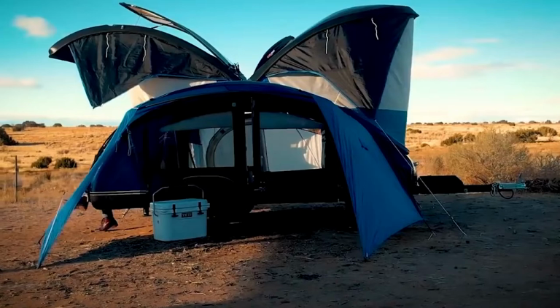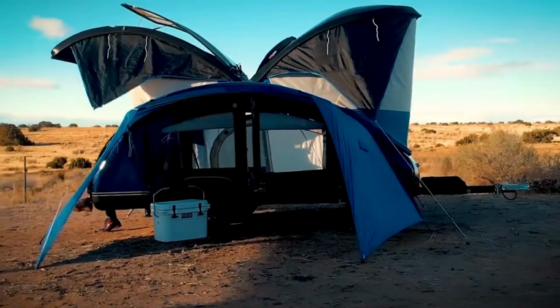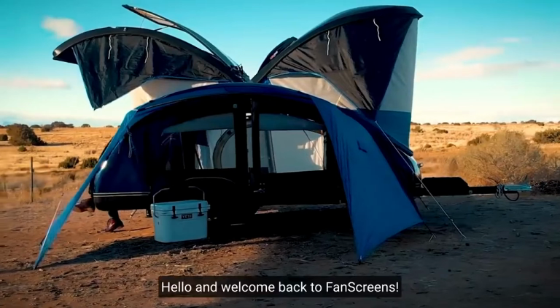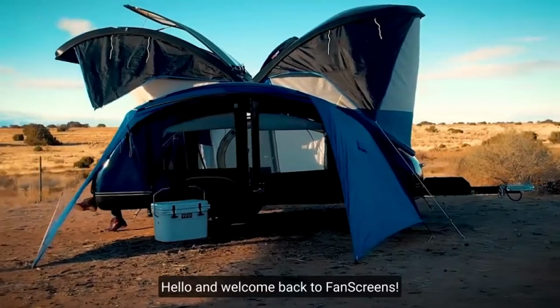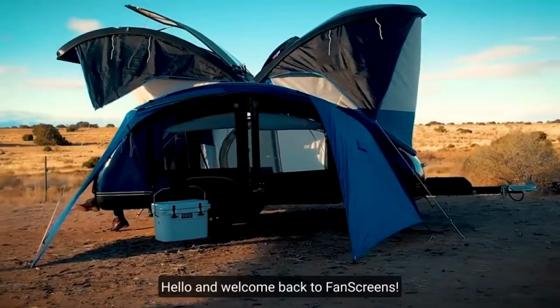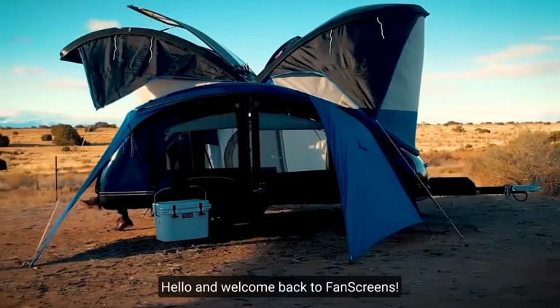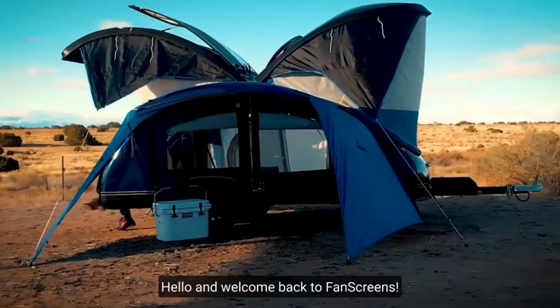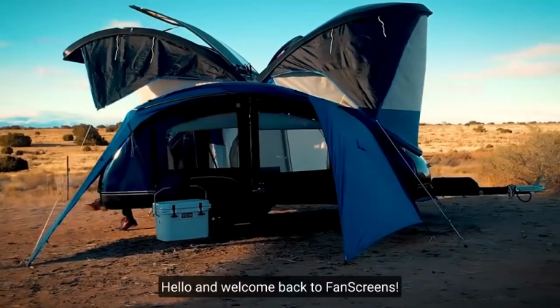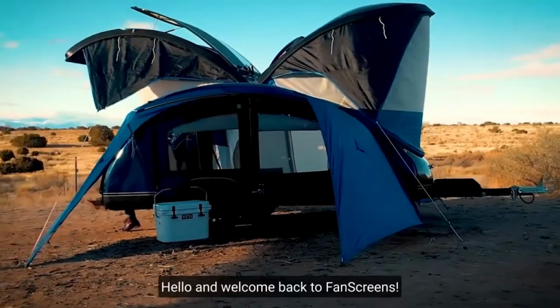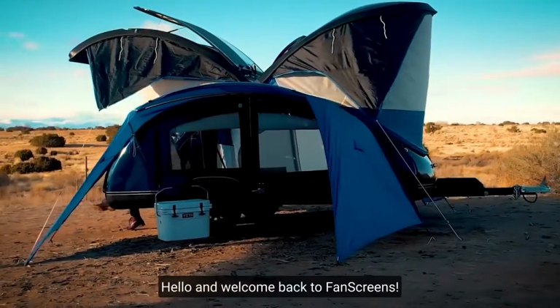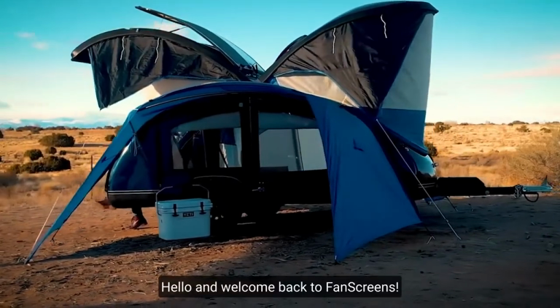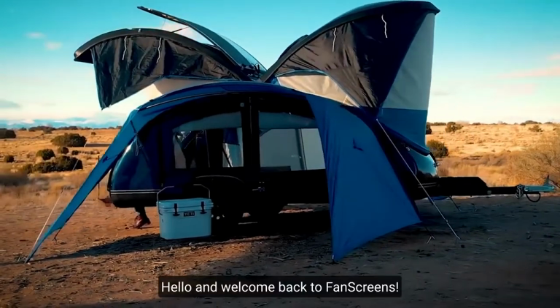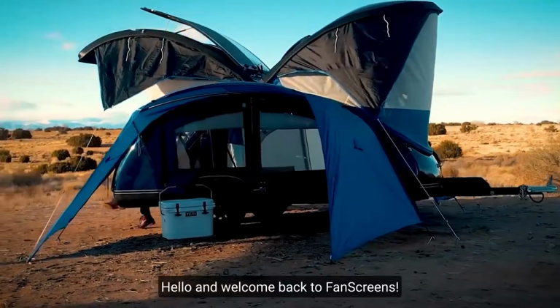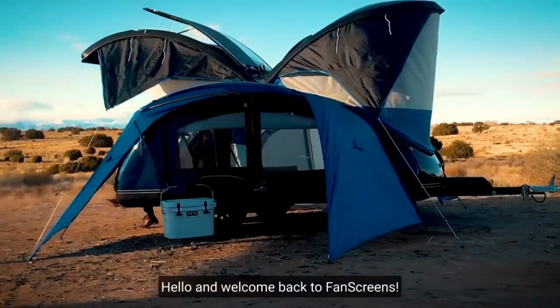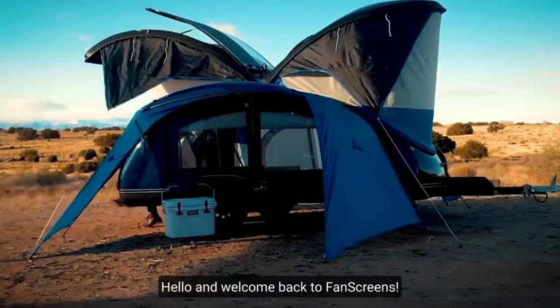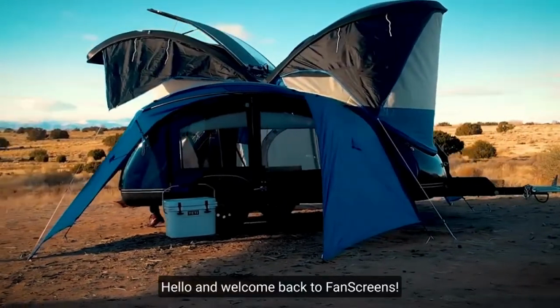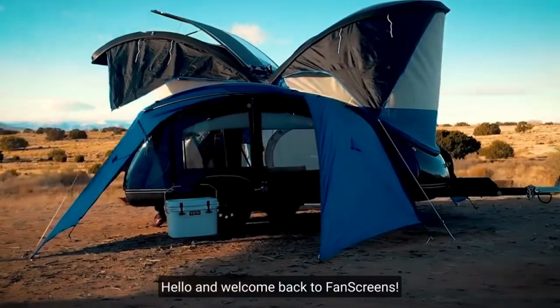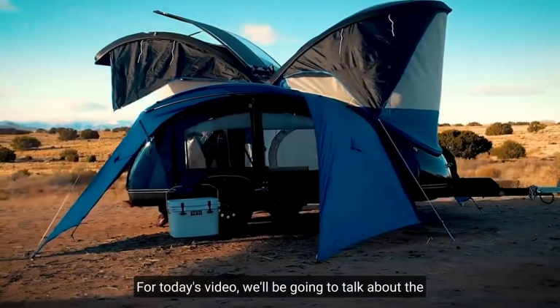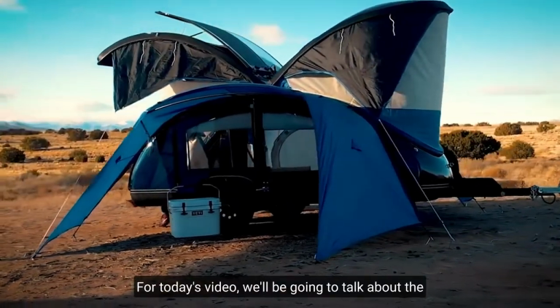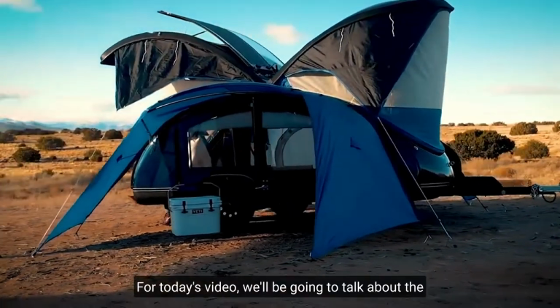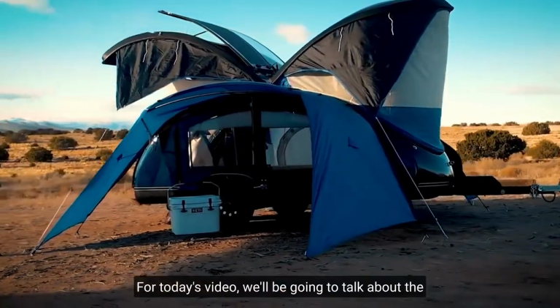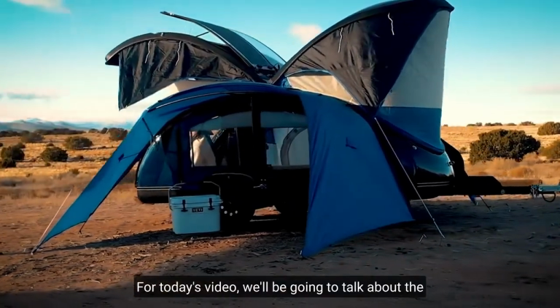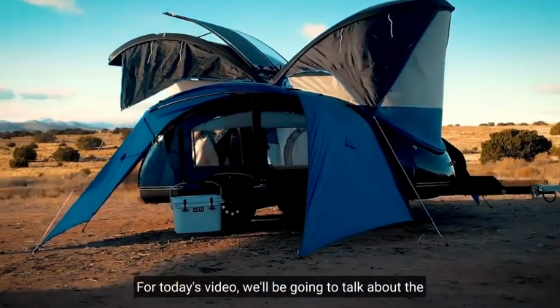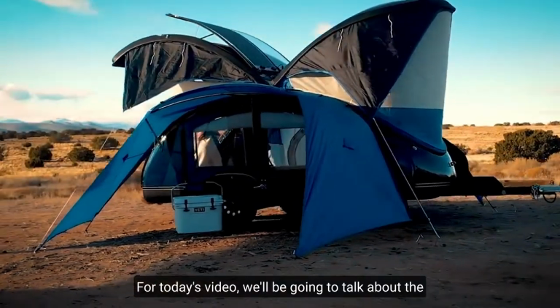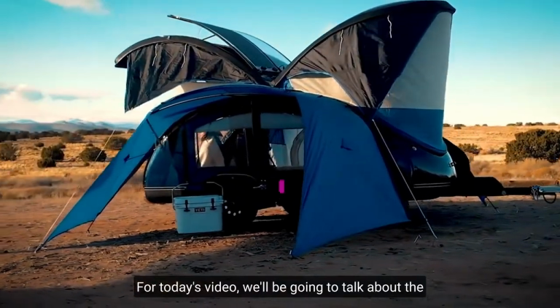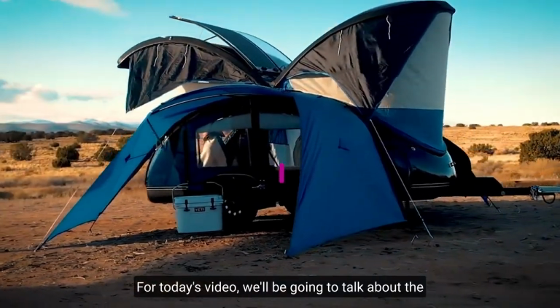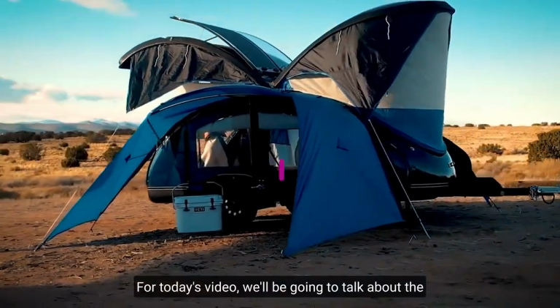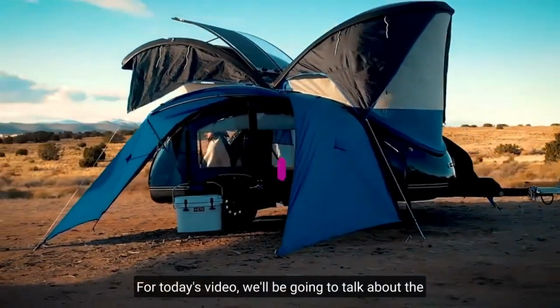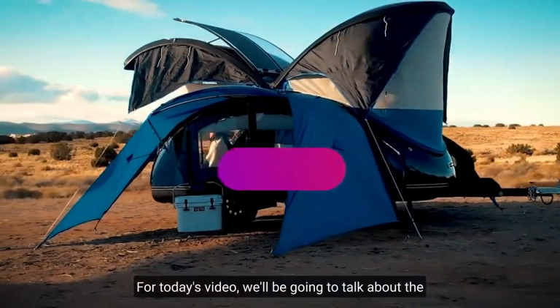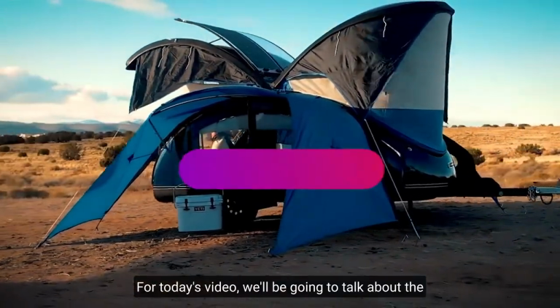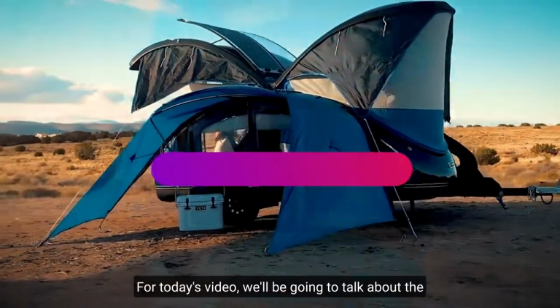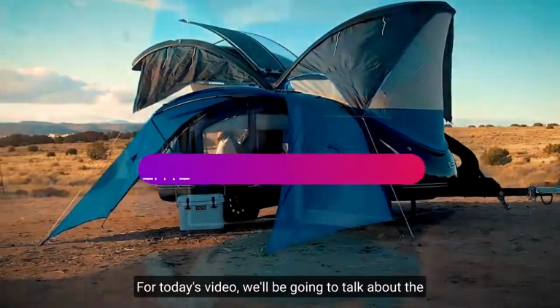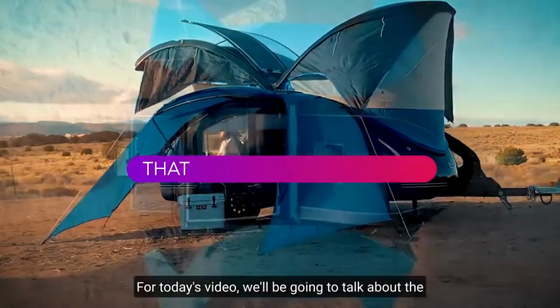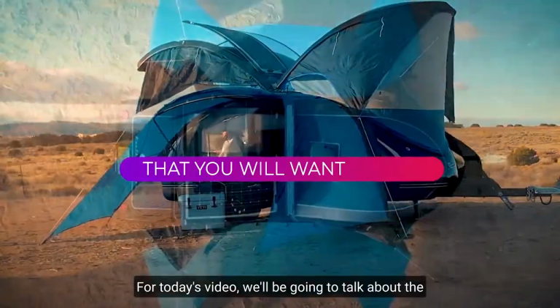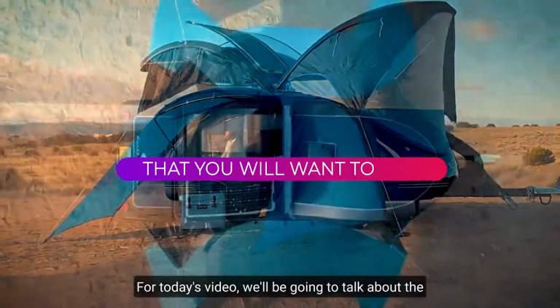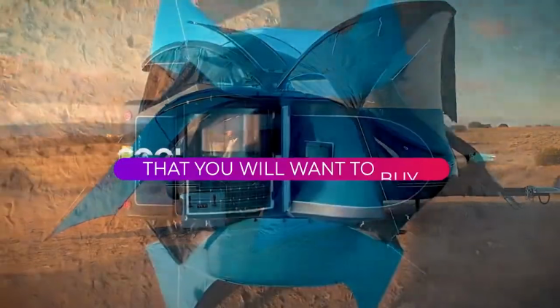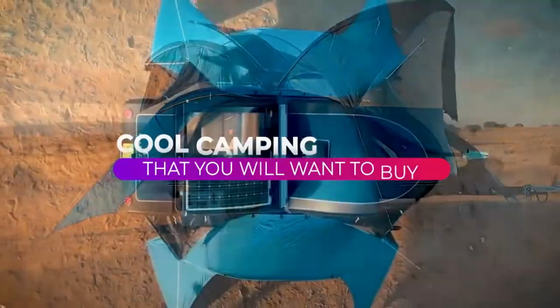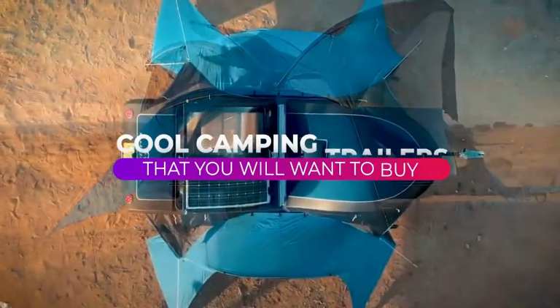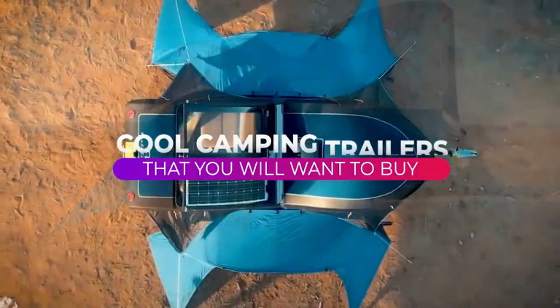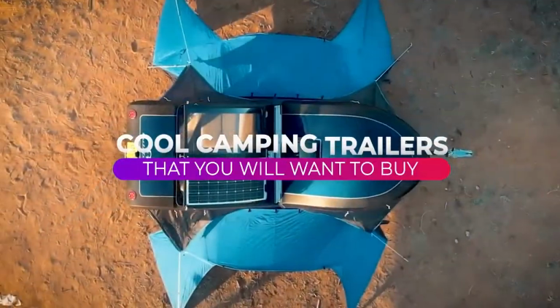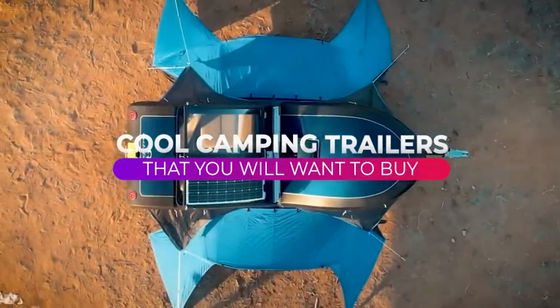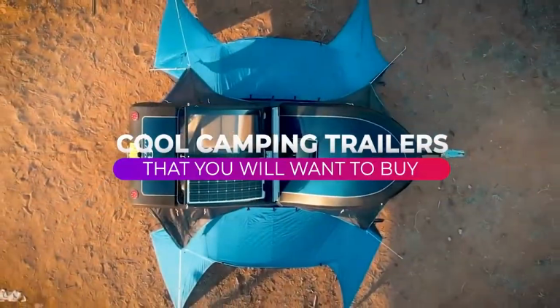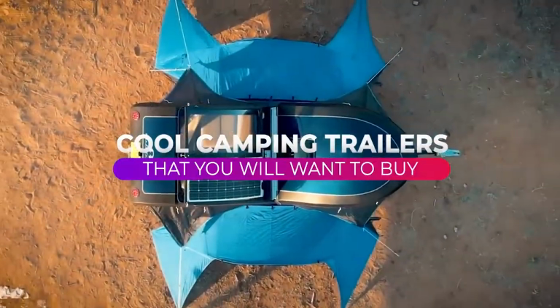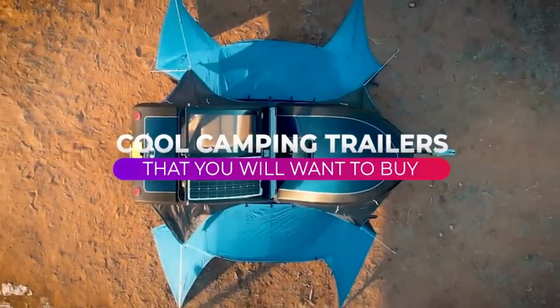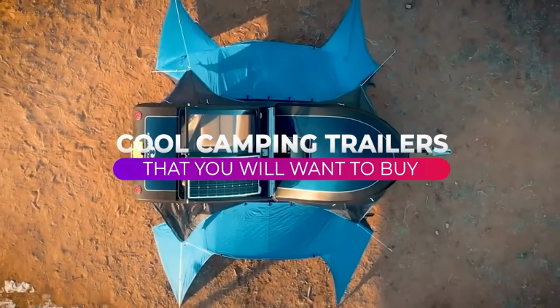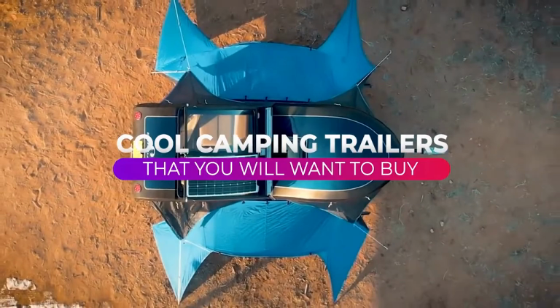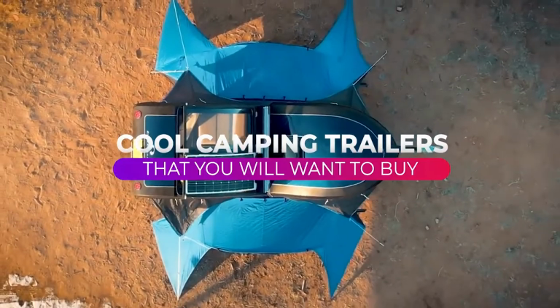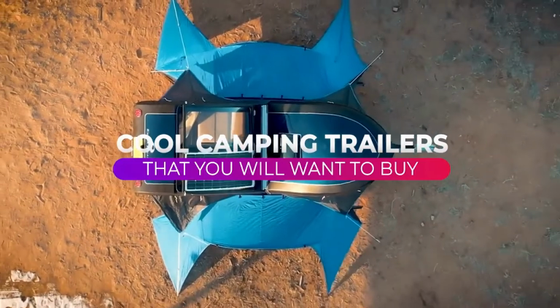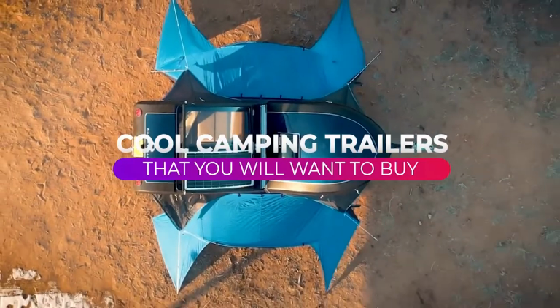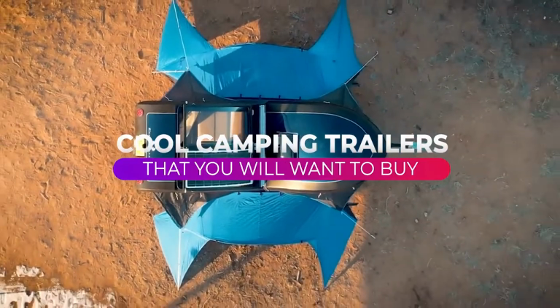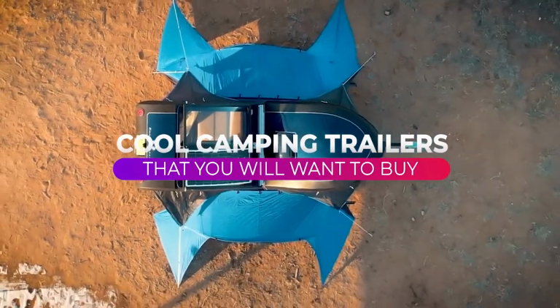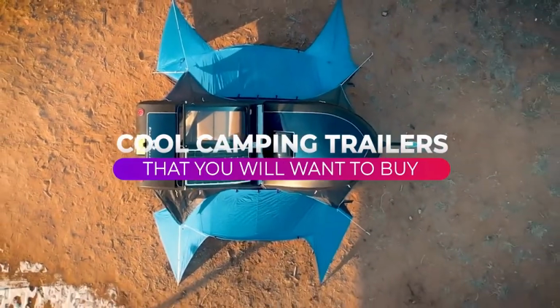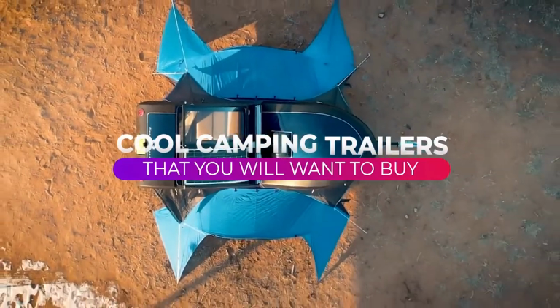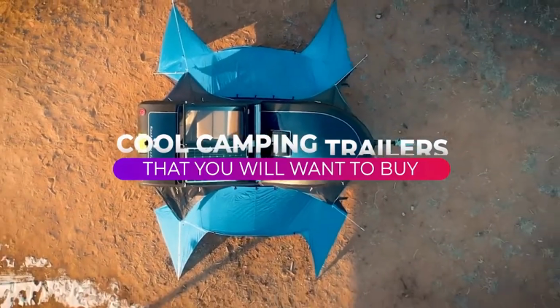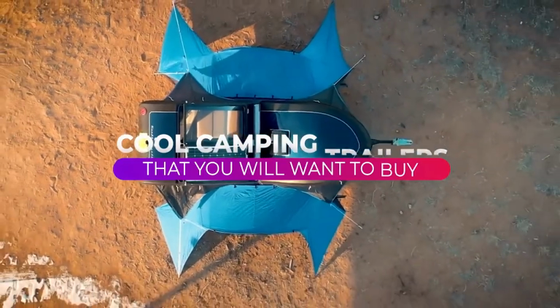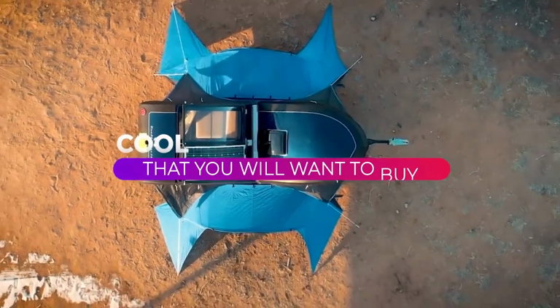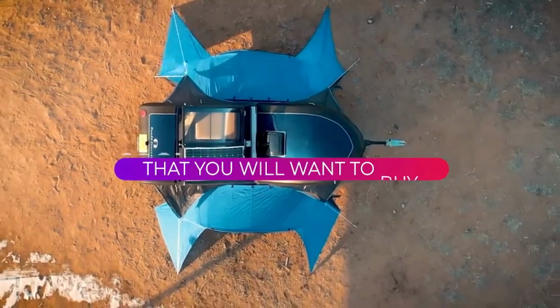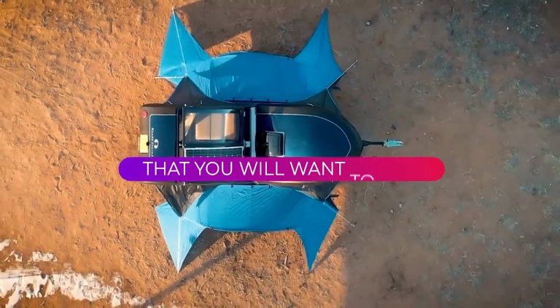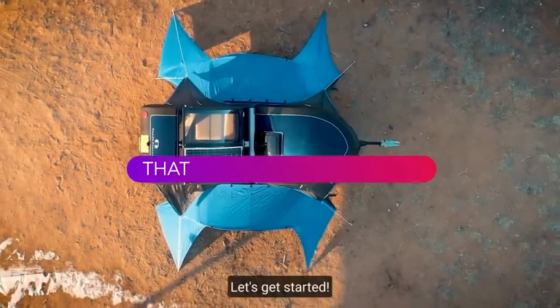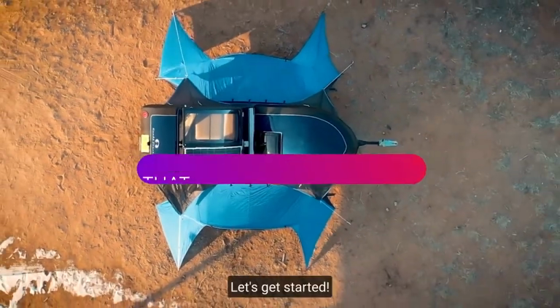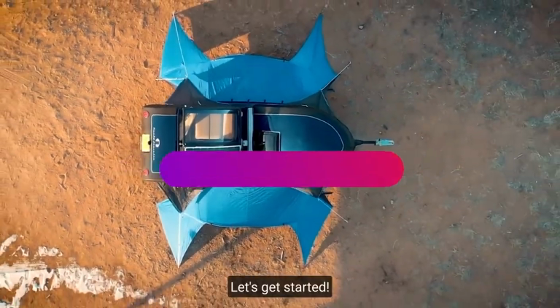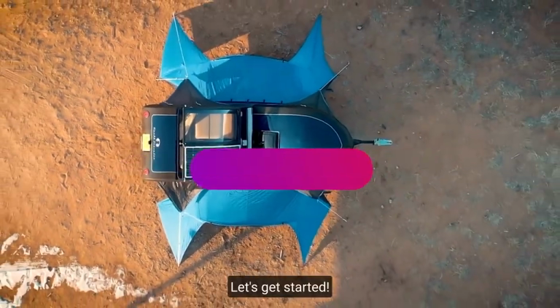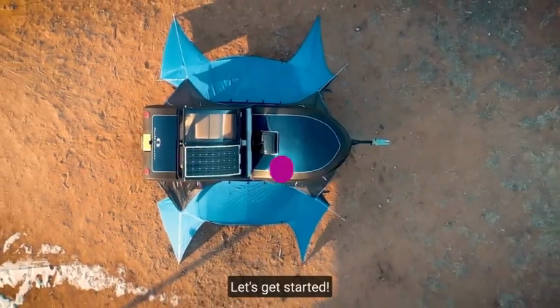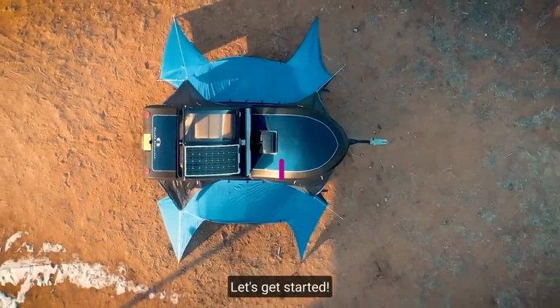Hello and welcome back to Fatsqueens. For today's video, we'll be talking about the 10 cool camping trailers that you will want to buy. Let's get started.